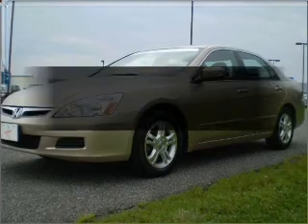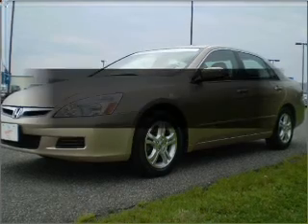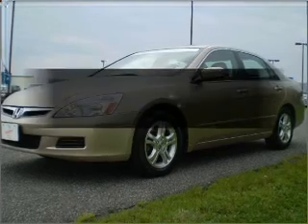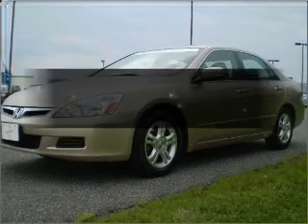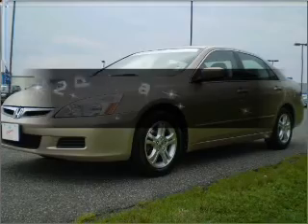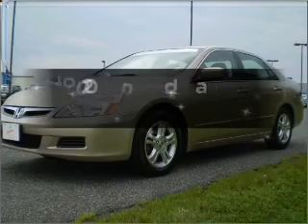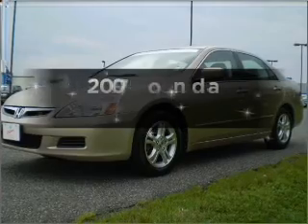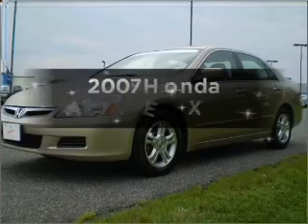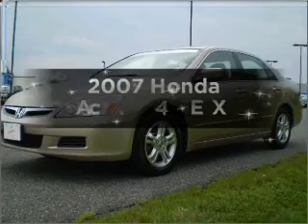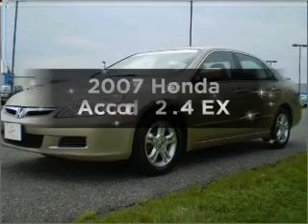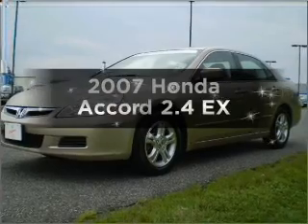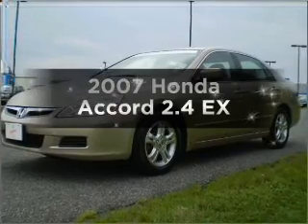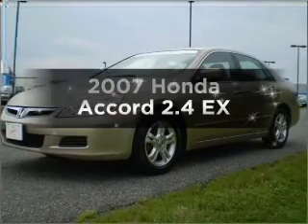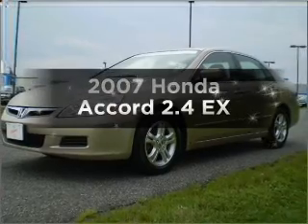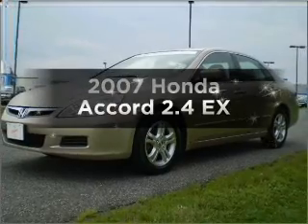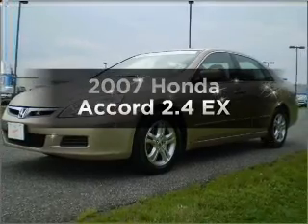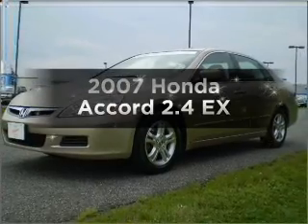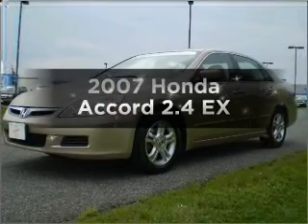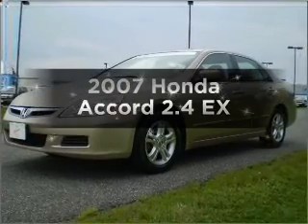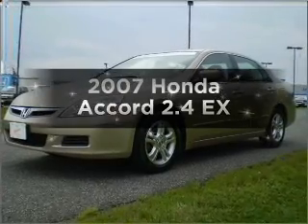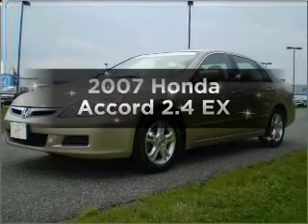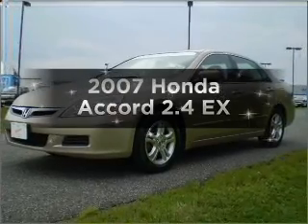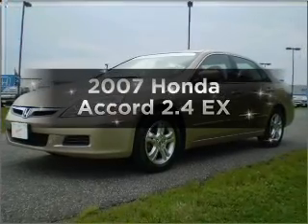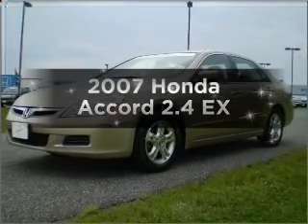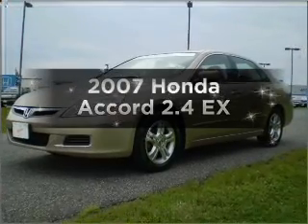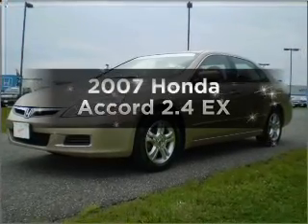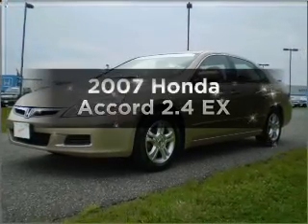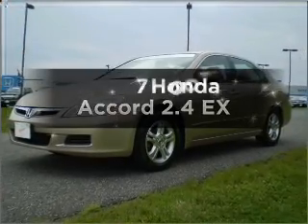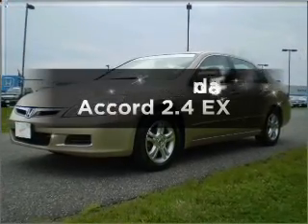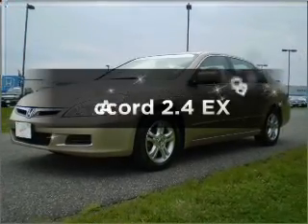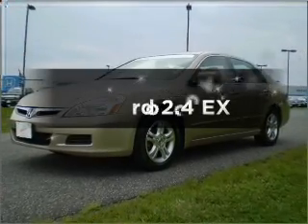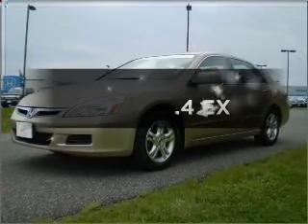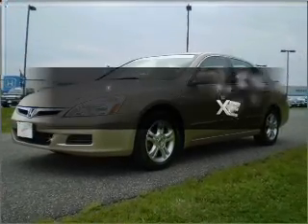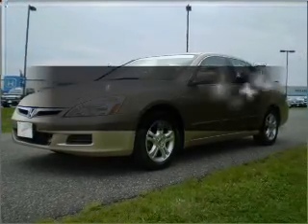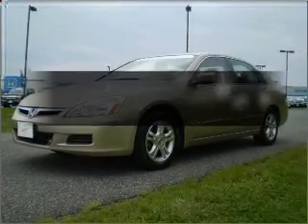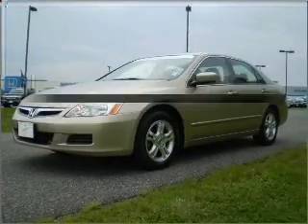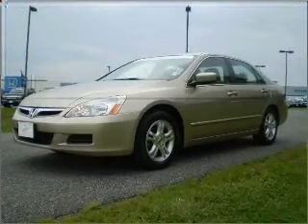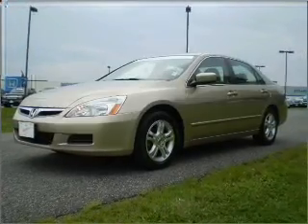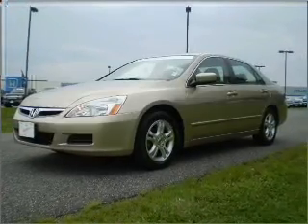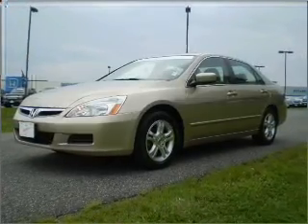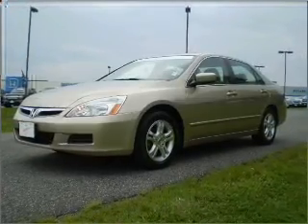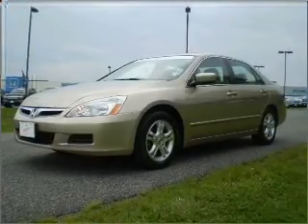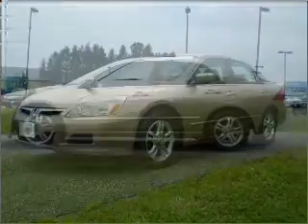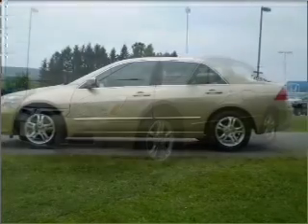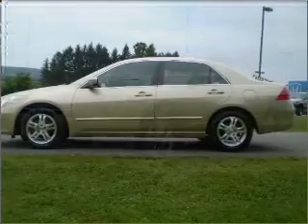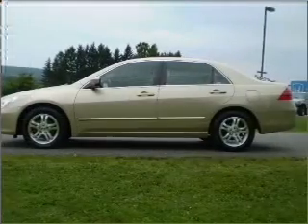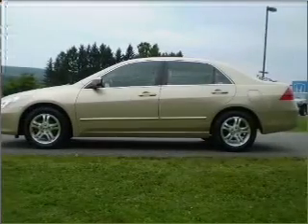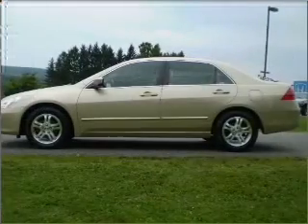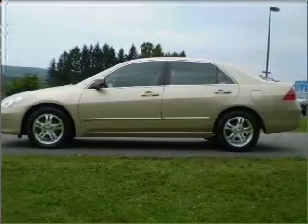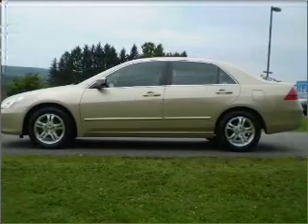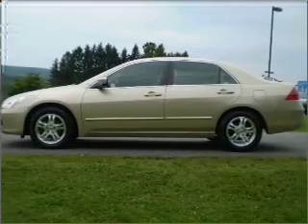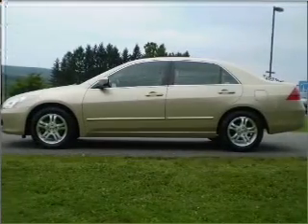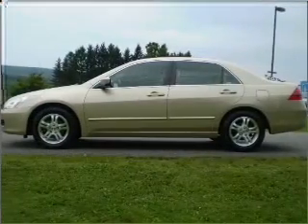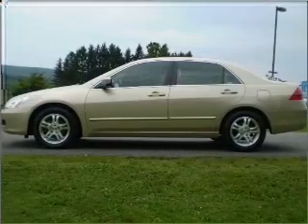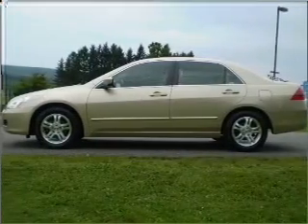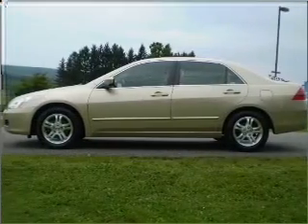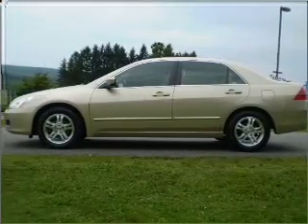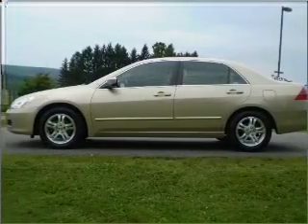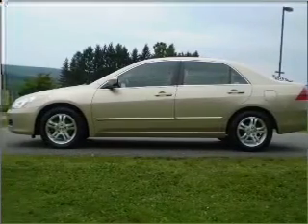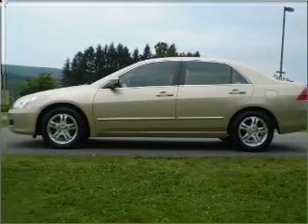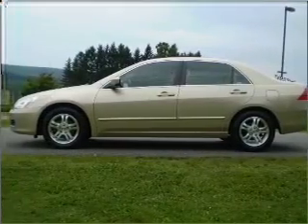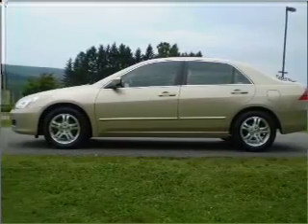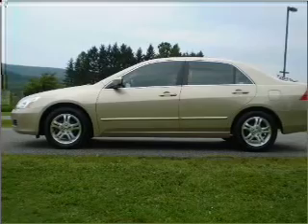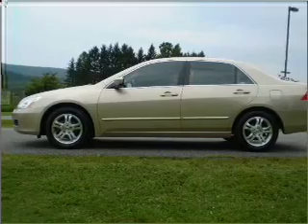Introducing the 2007 Honda Accord. Travel the roads in style and comfort in this great vehicle.